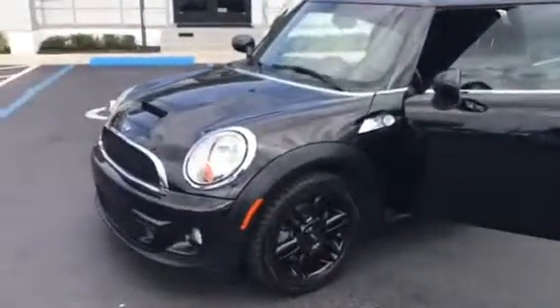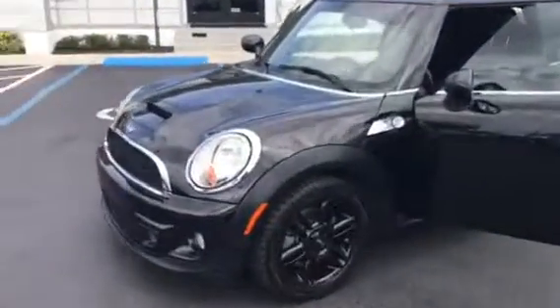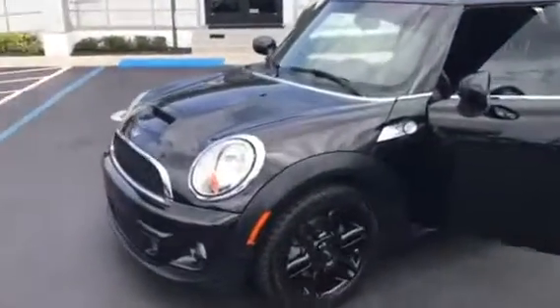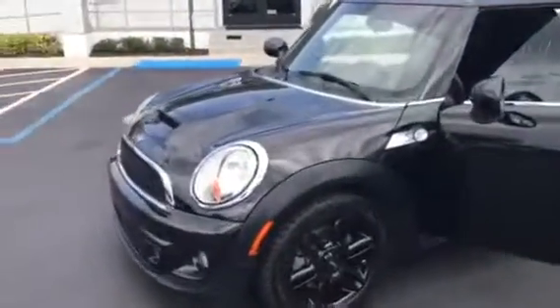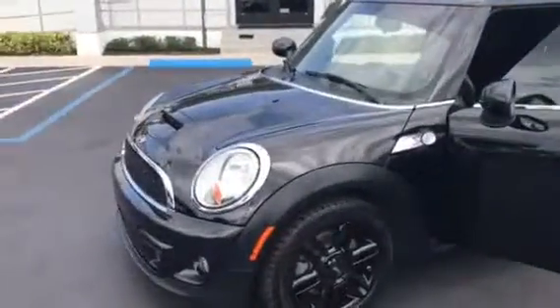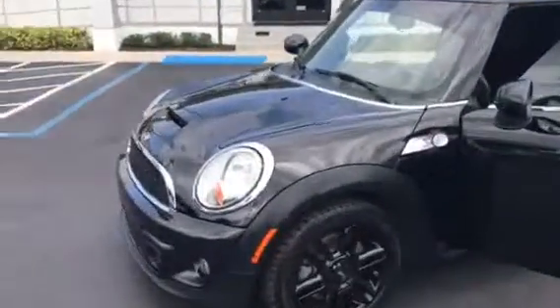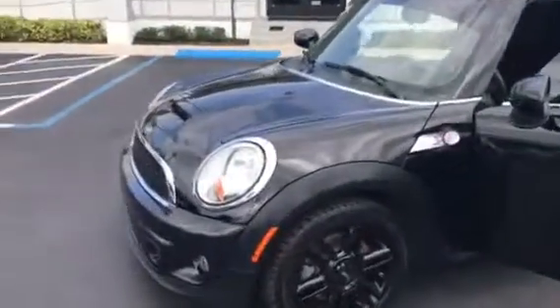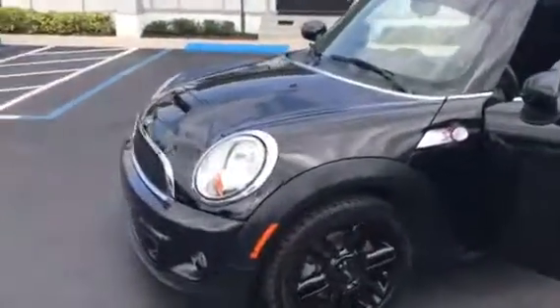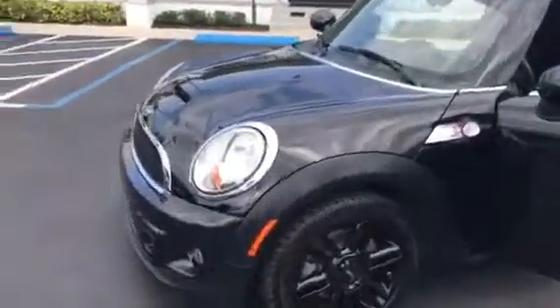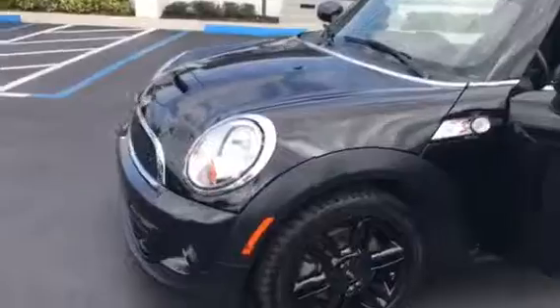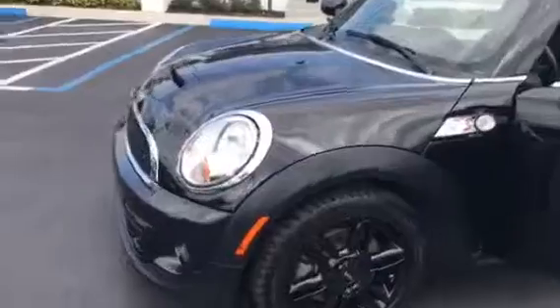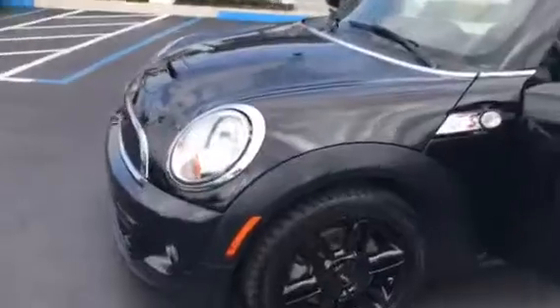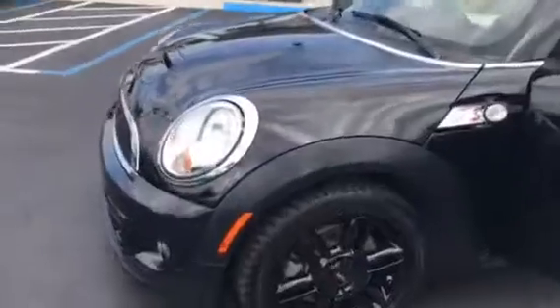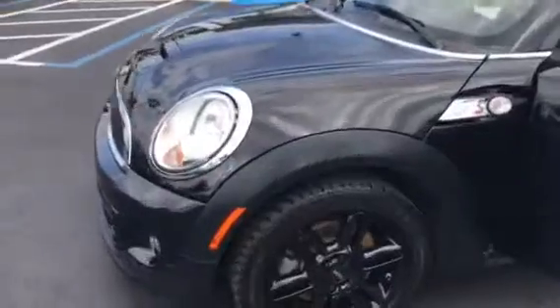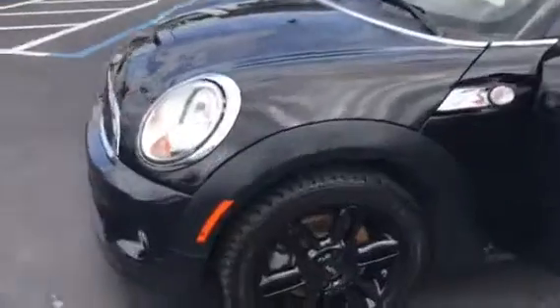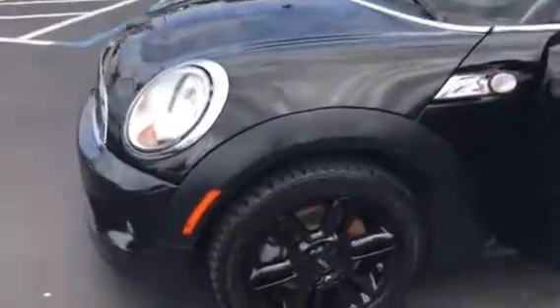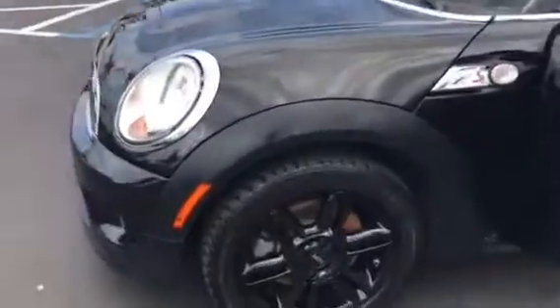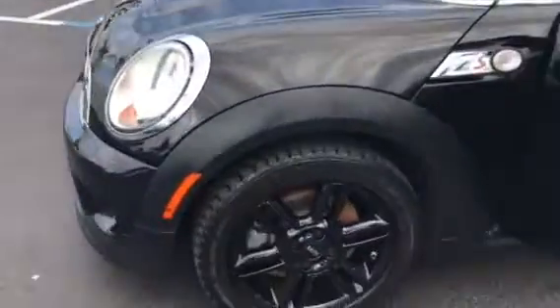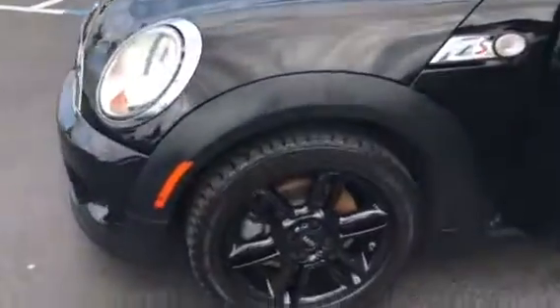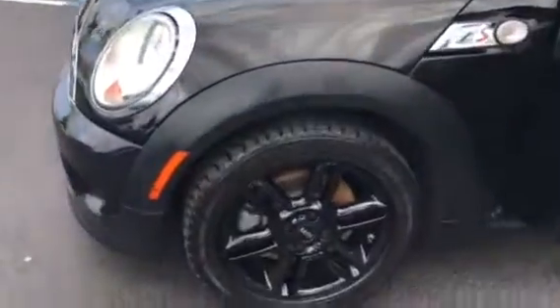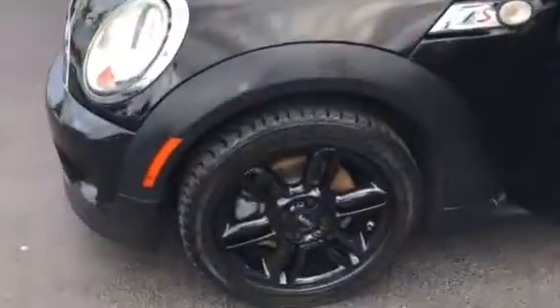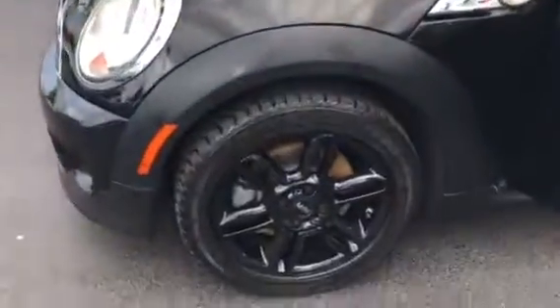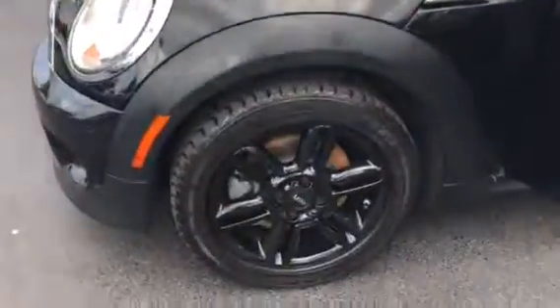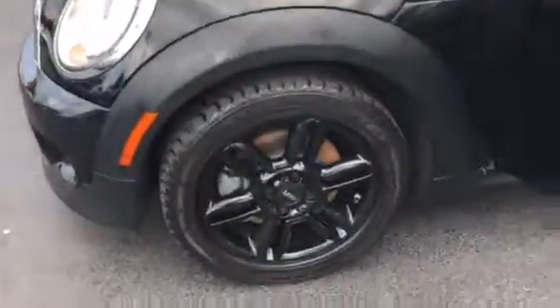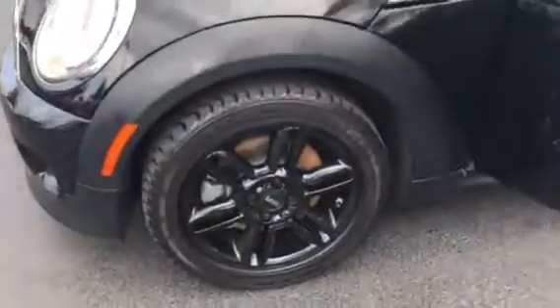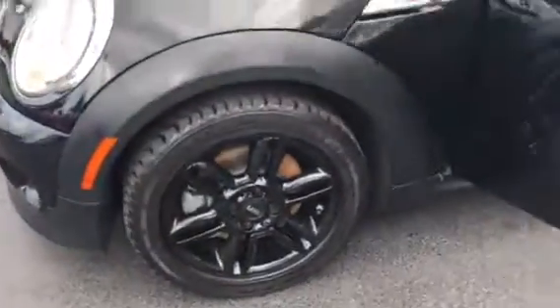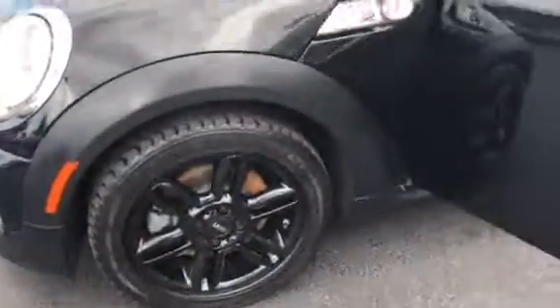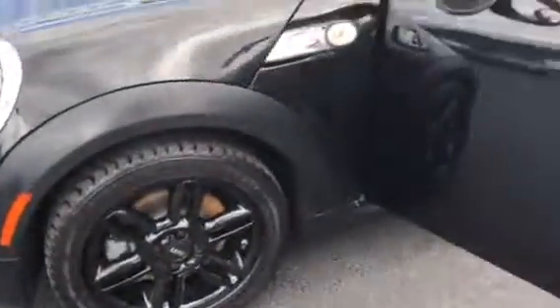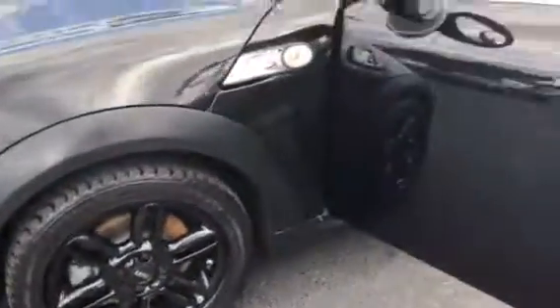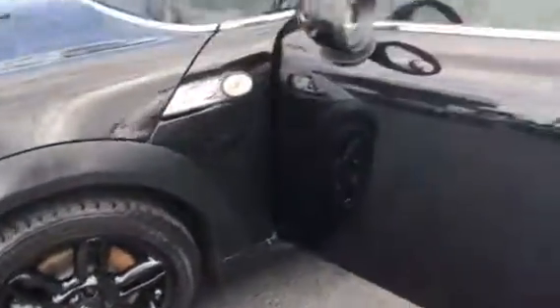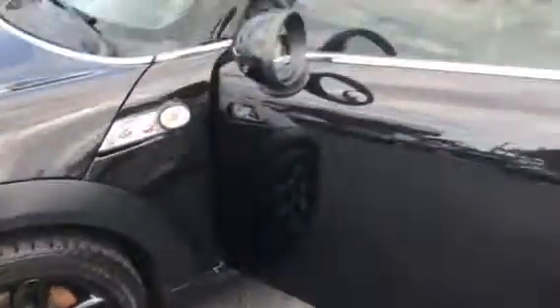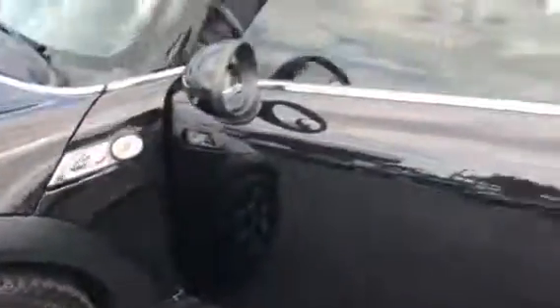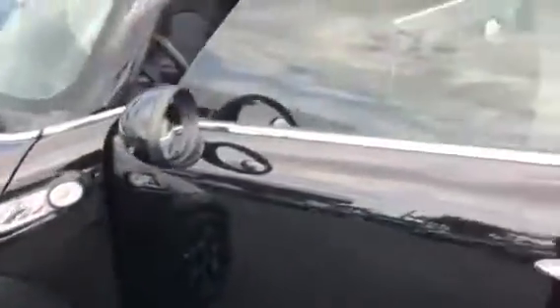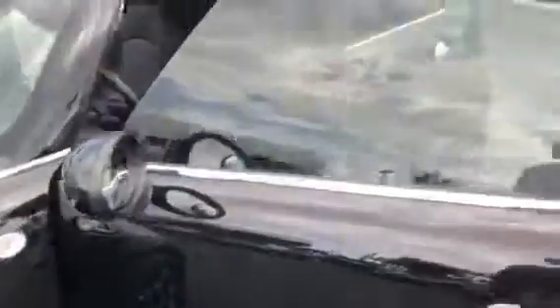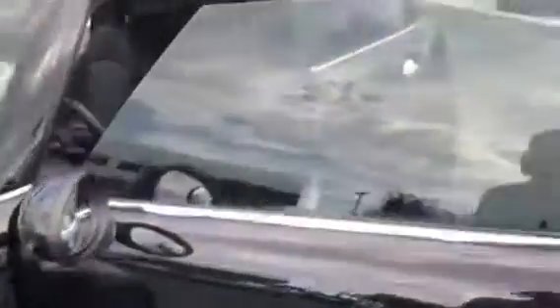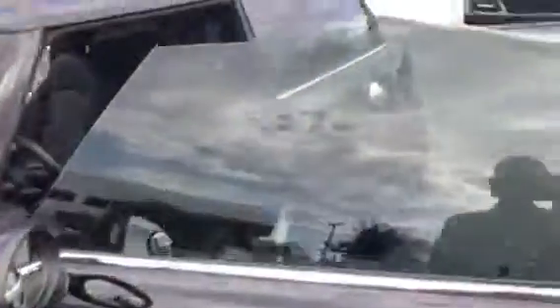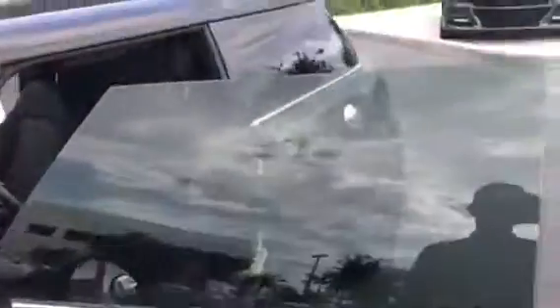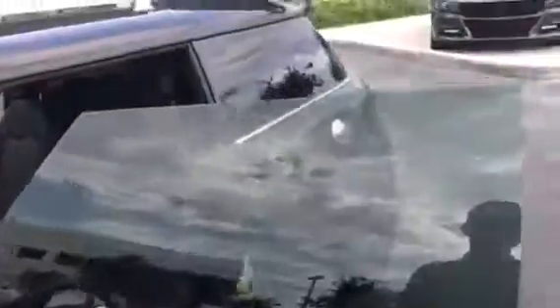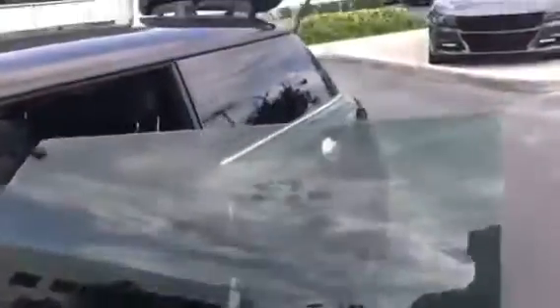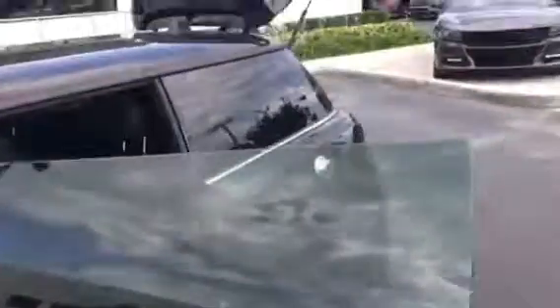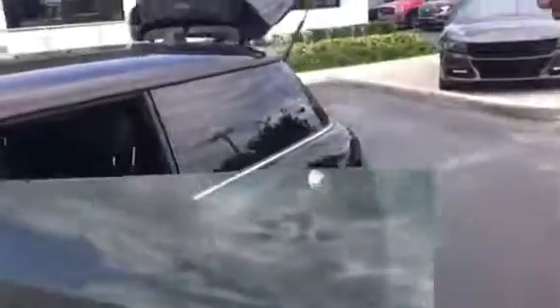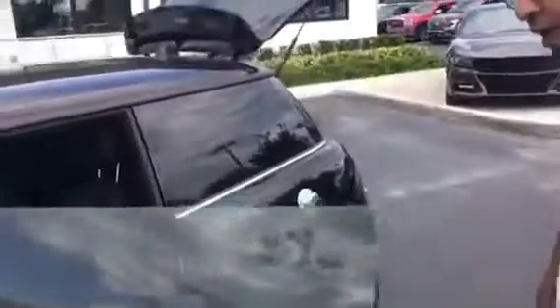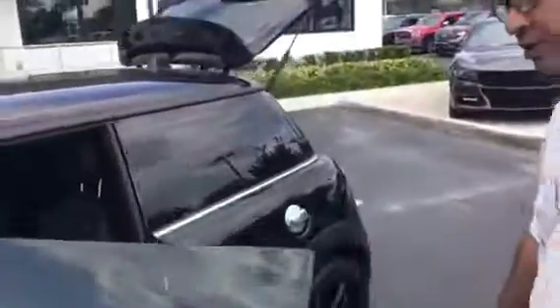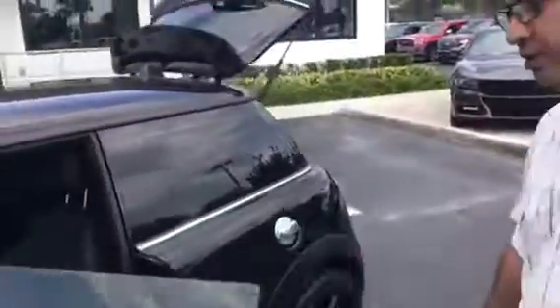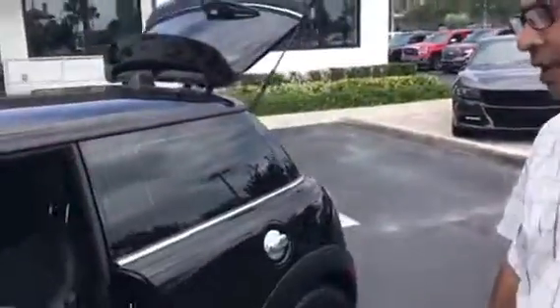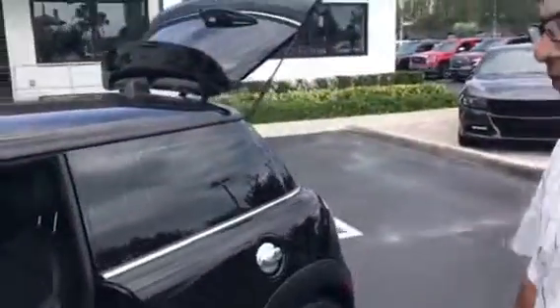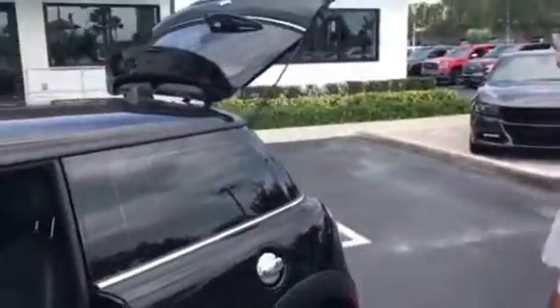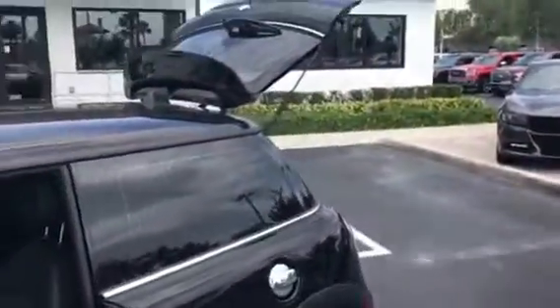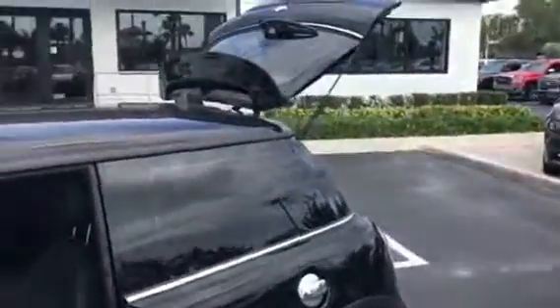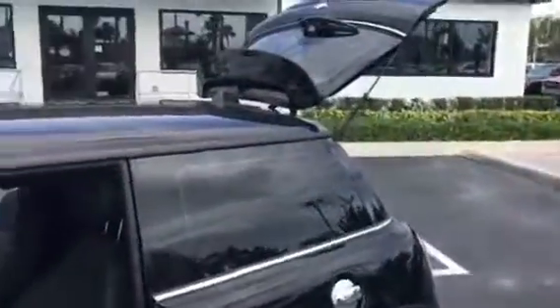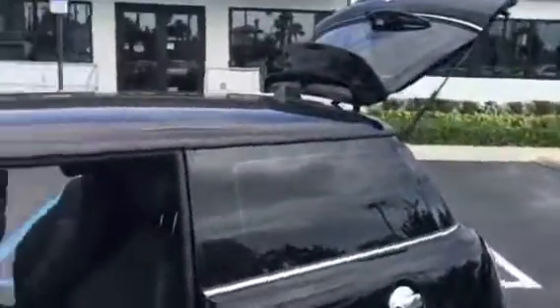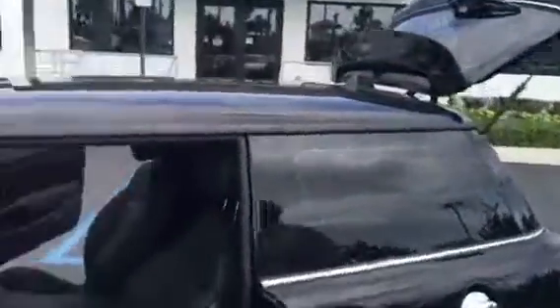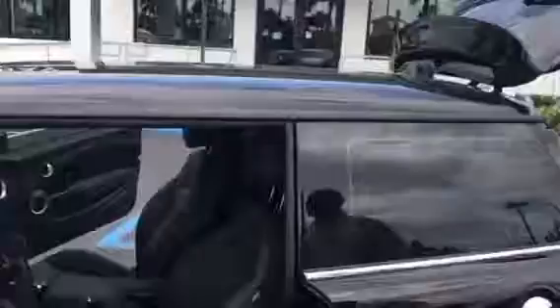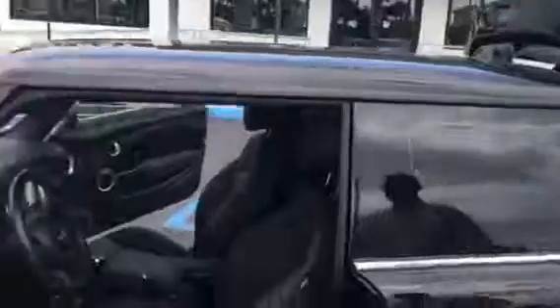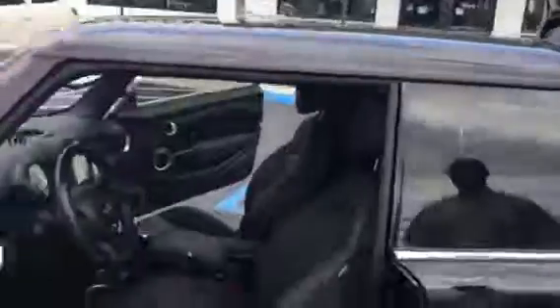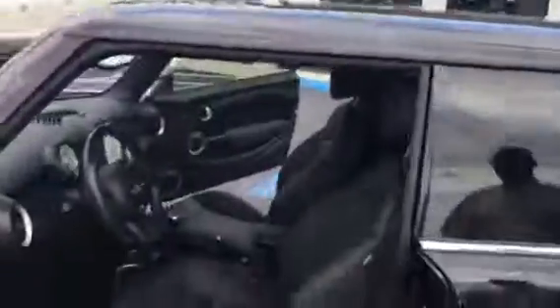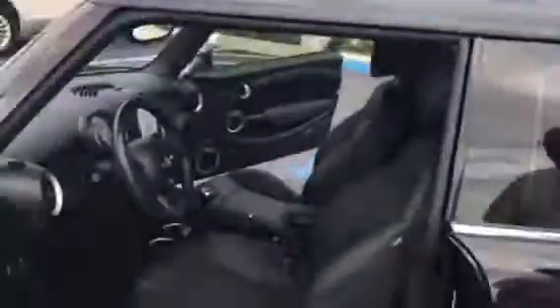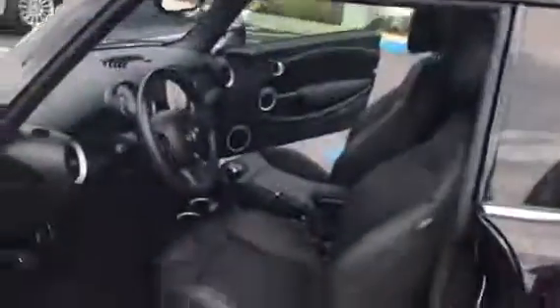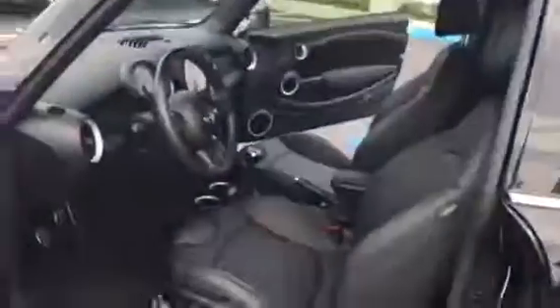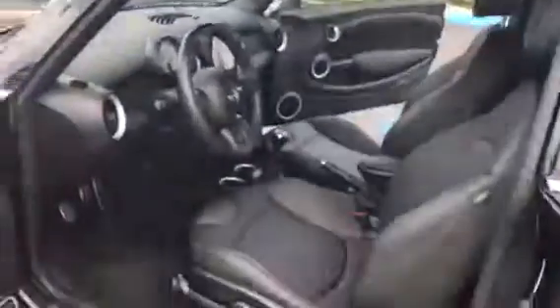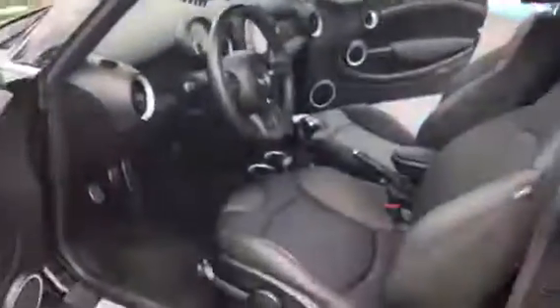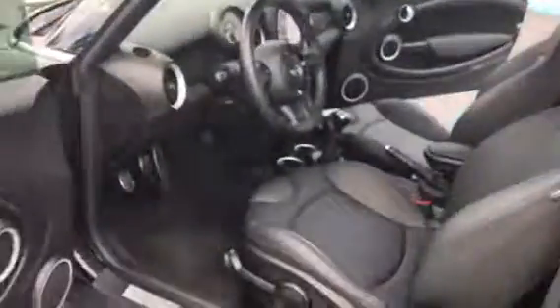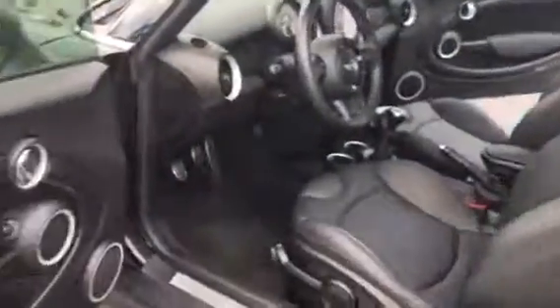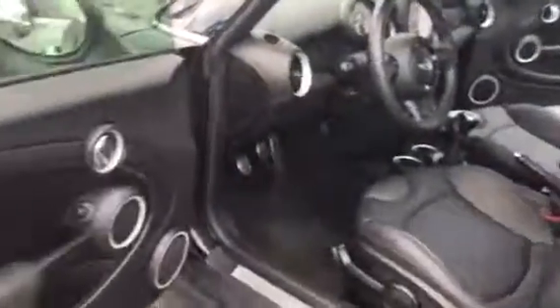The tires are almost new, black wheels. As you can see, the body is in great shape, no dents.